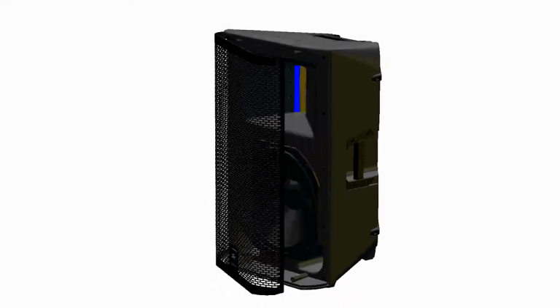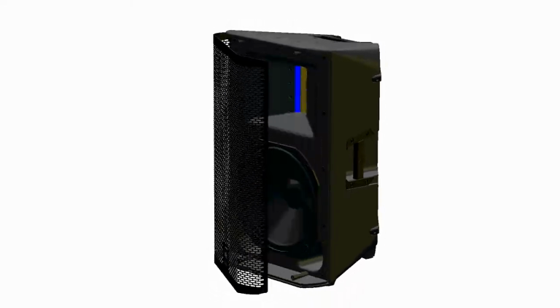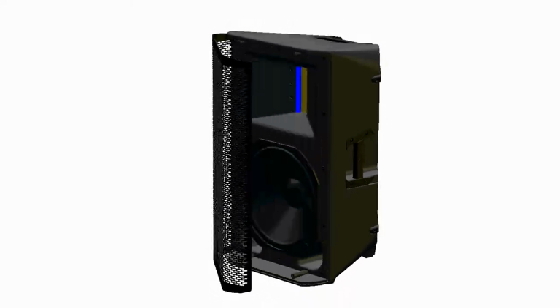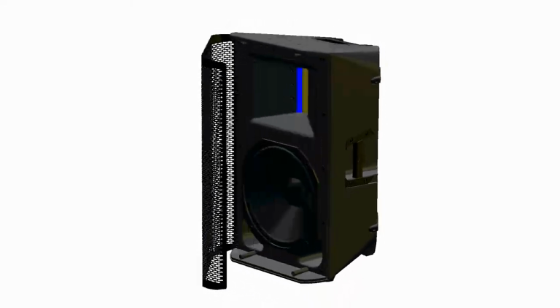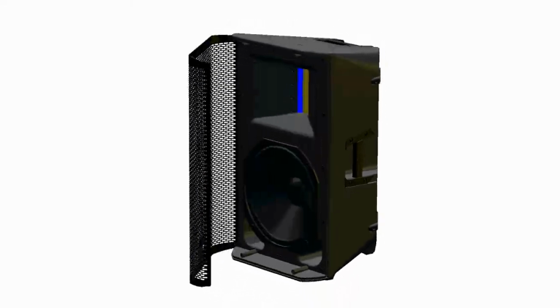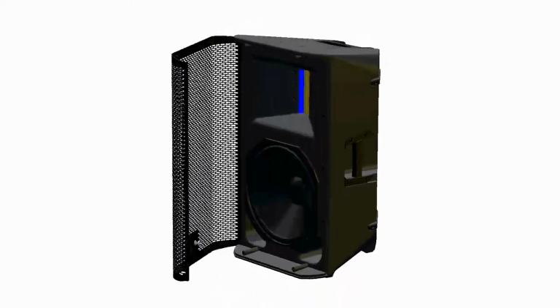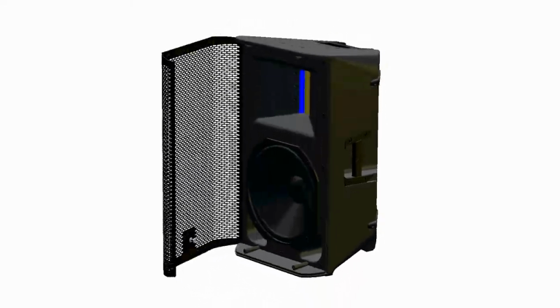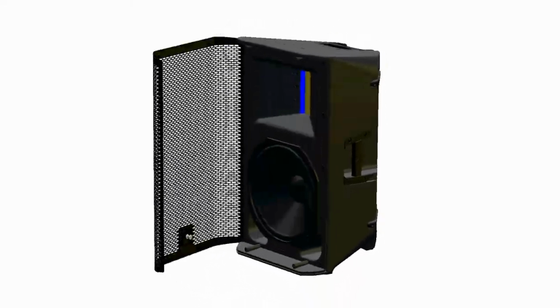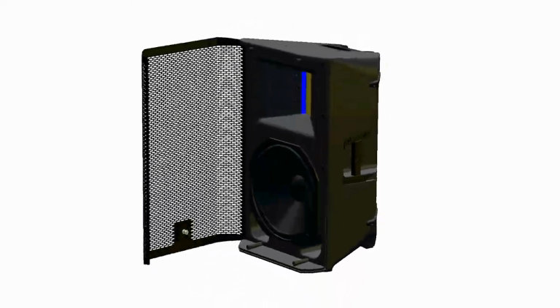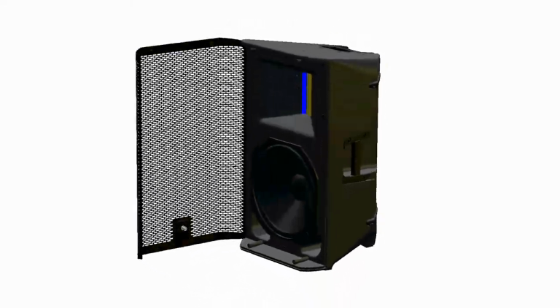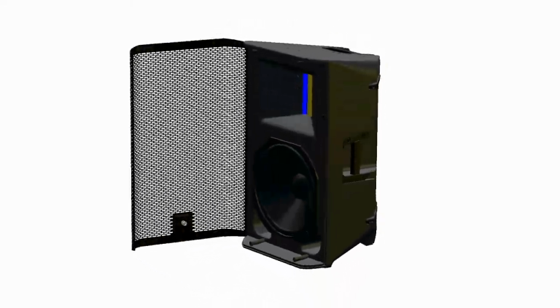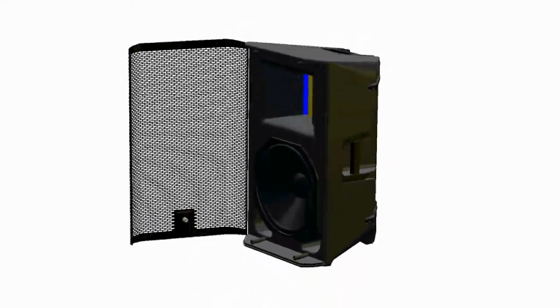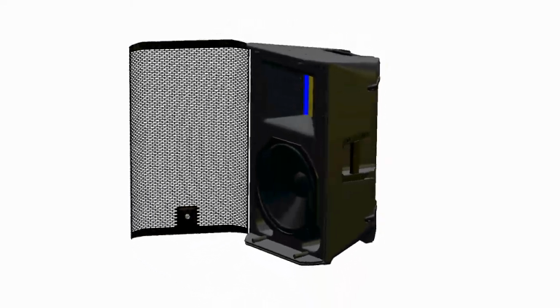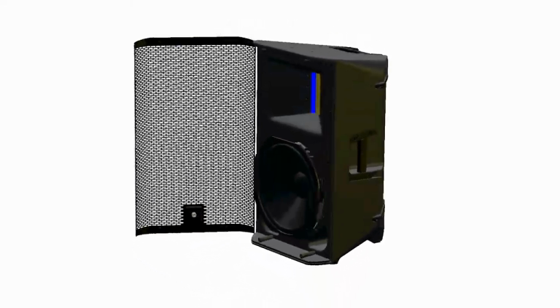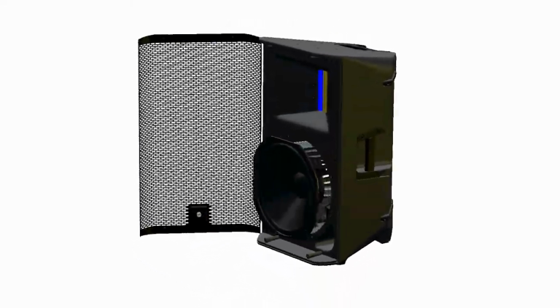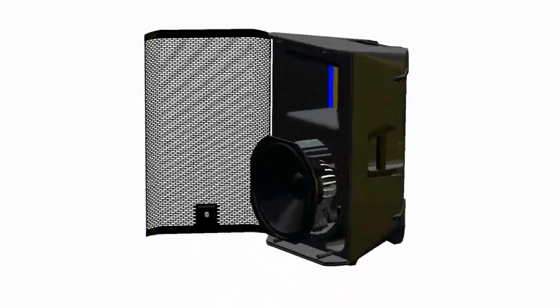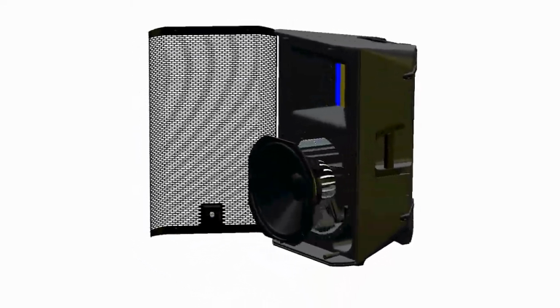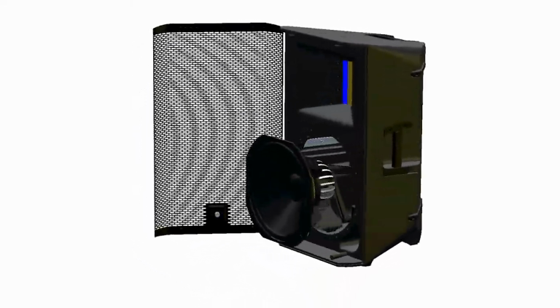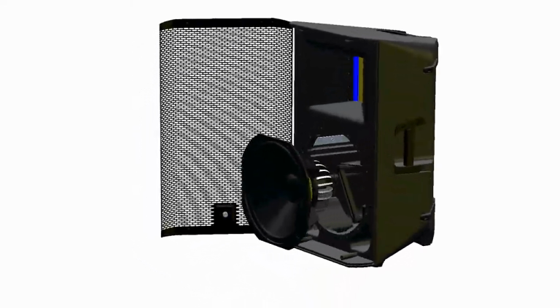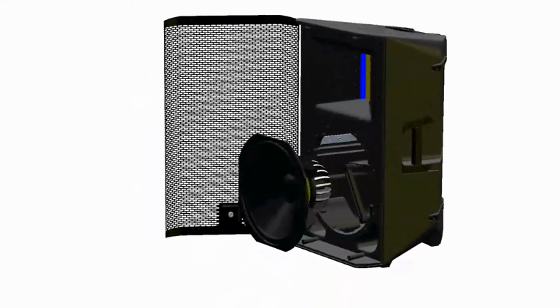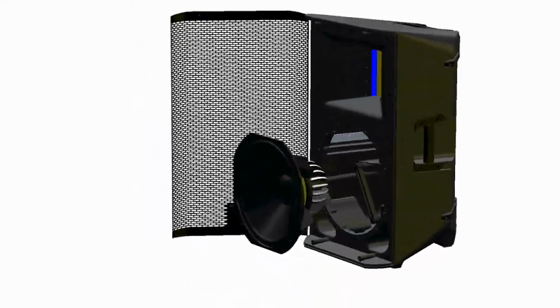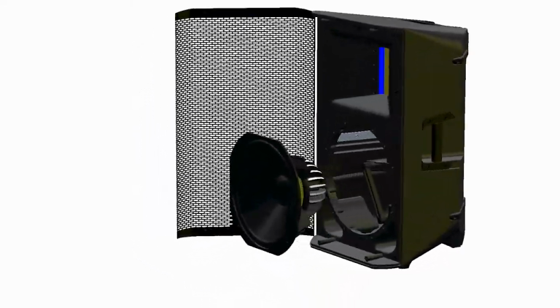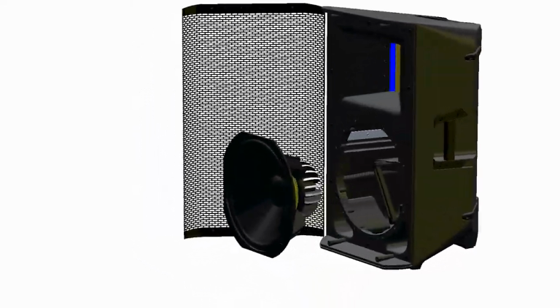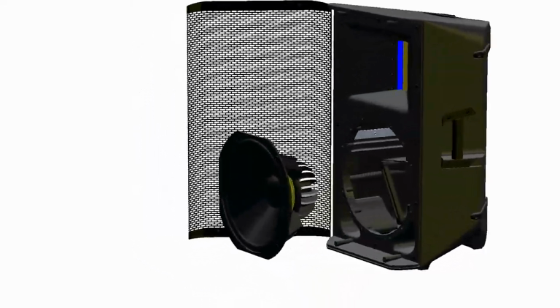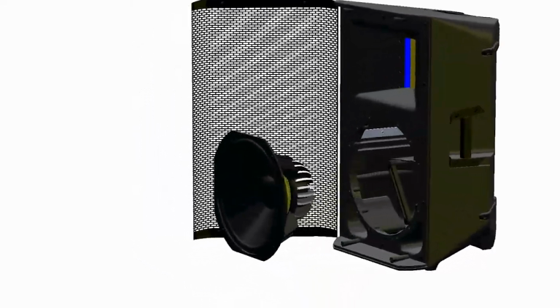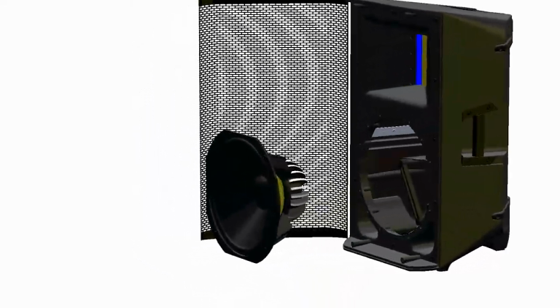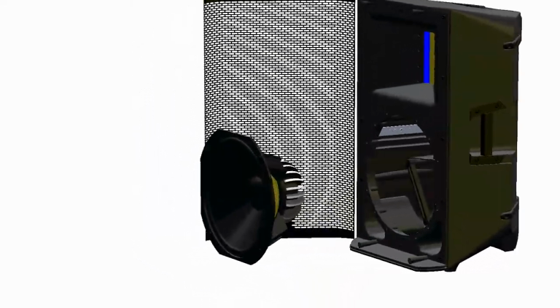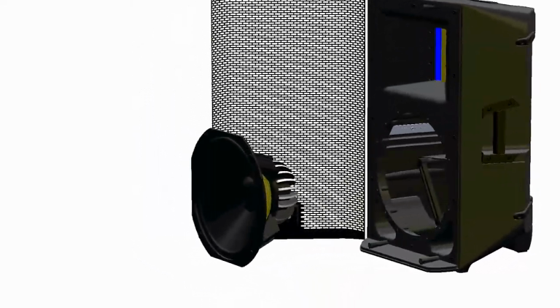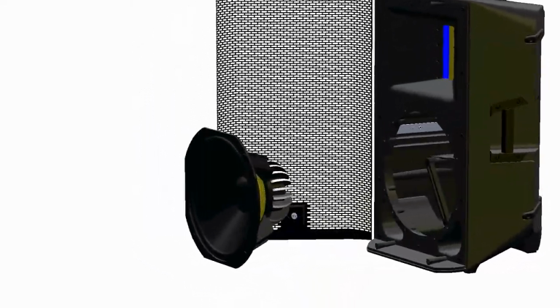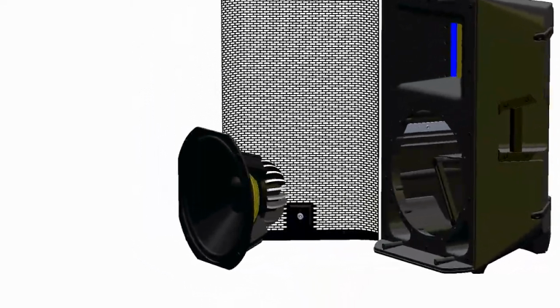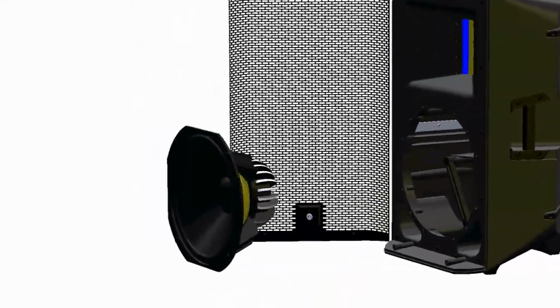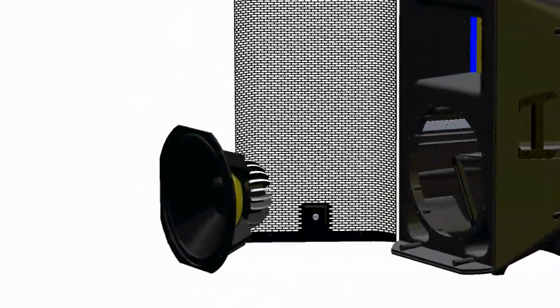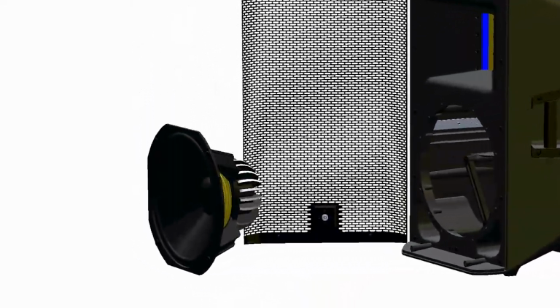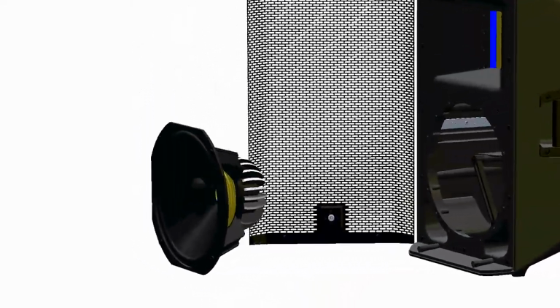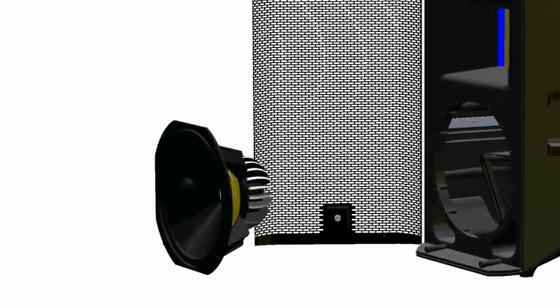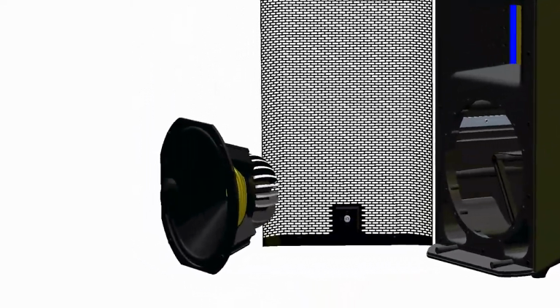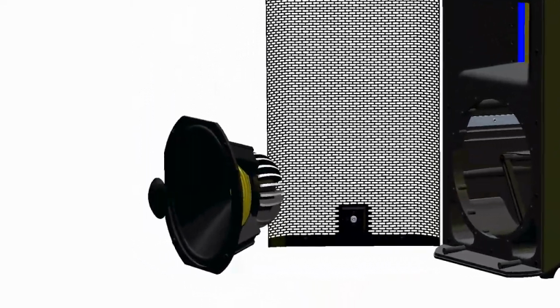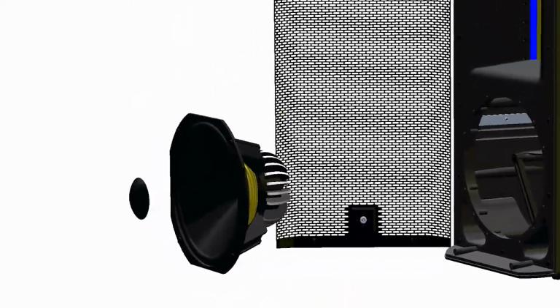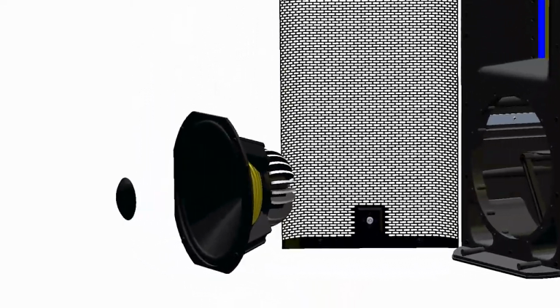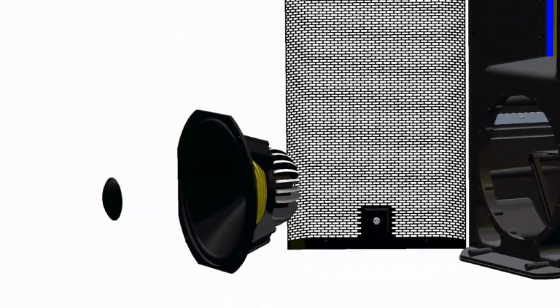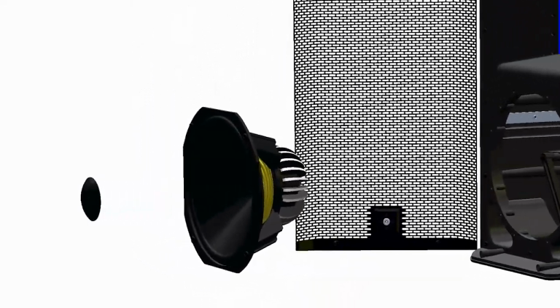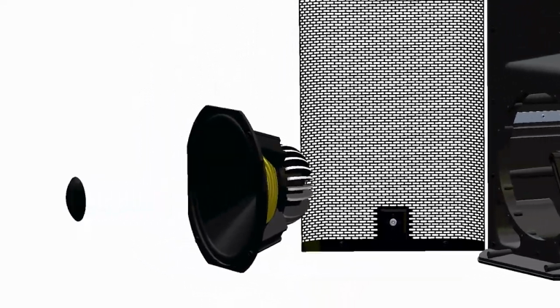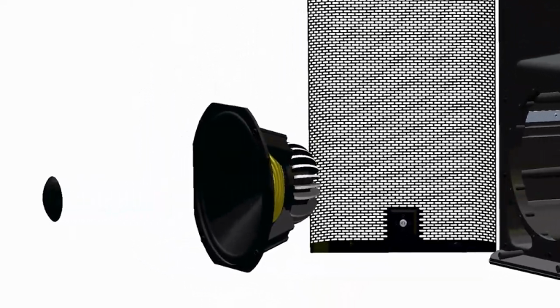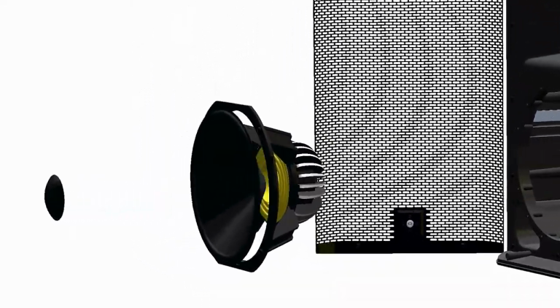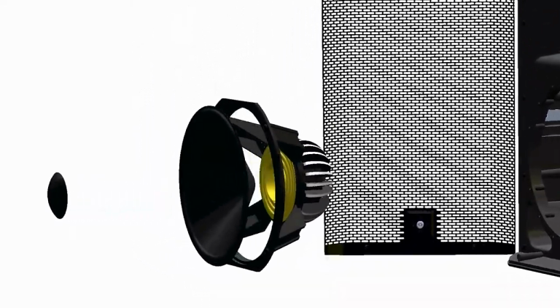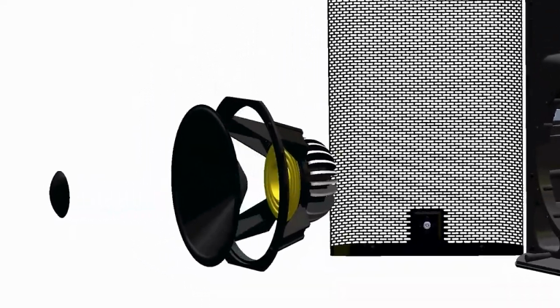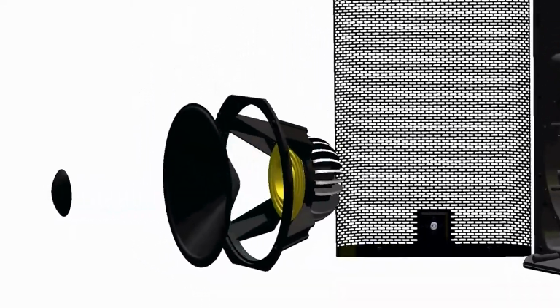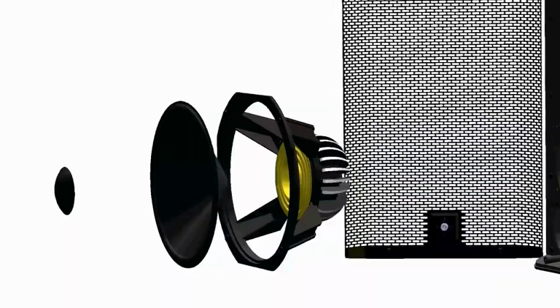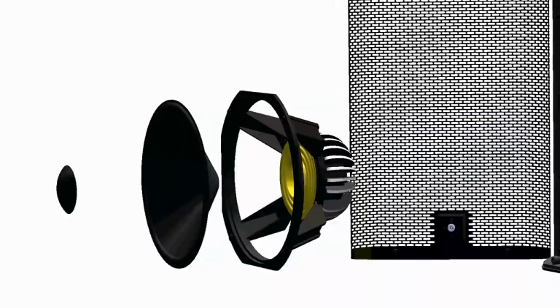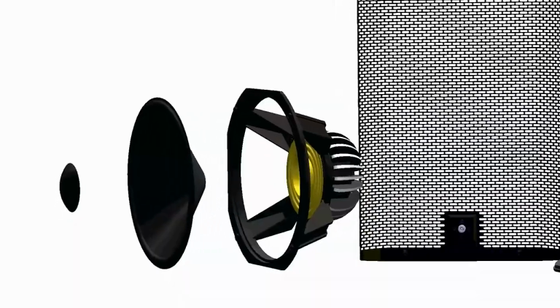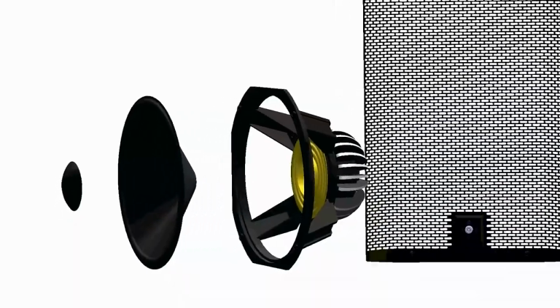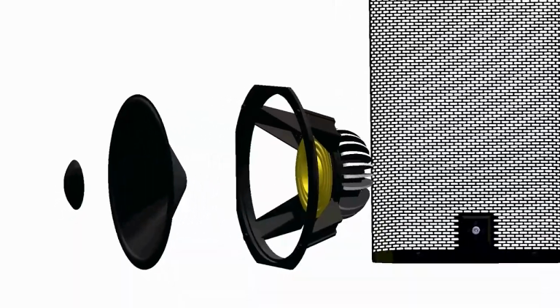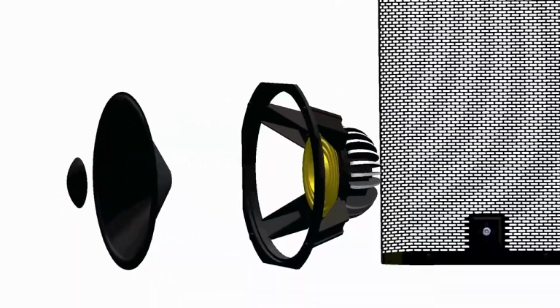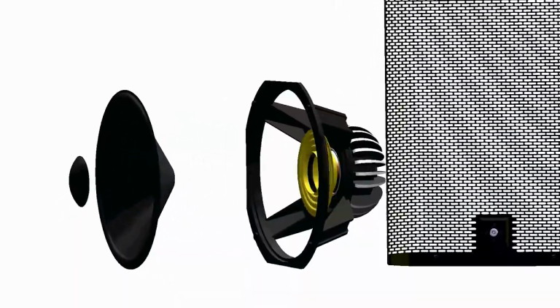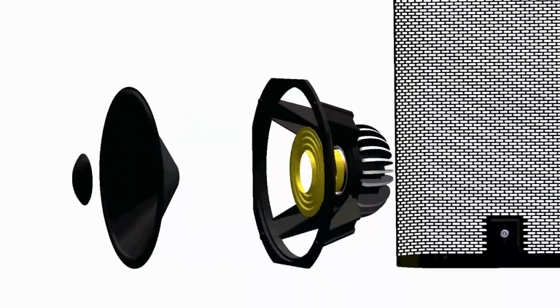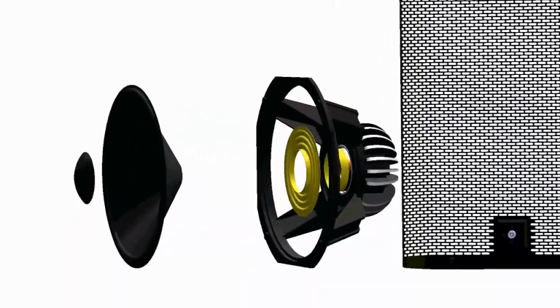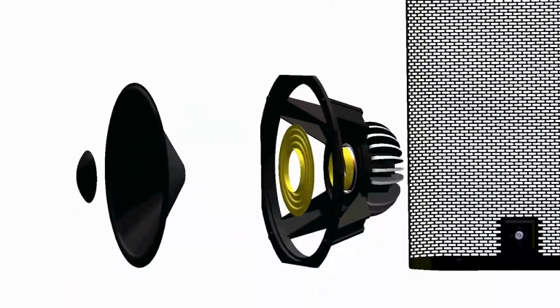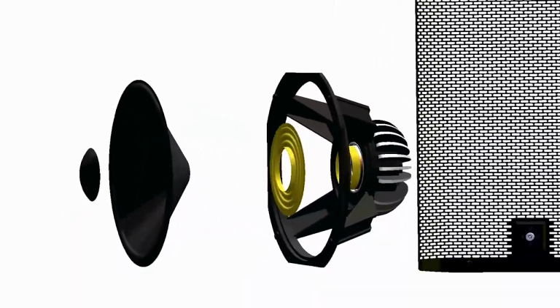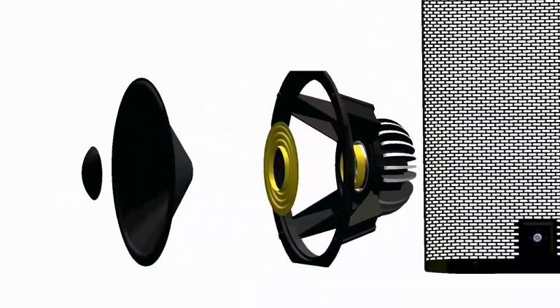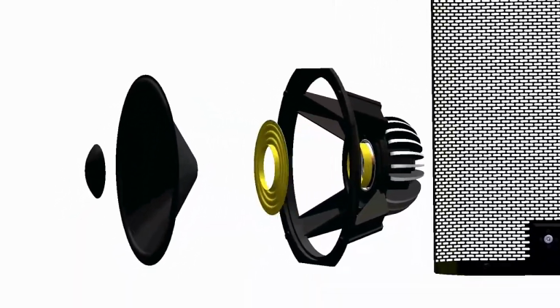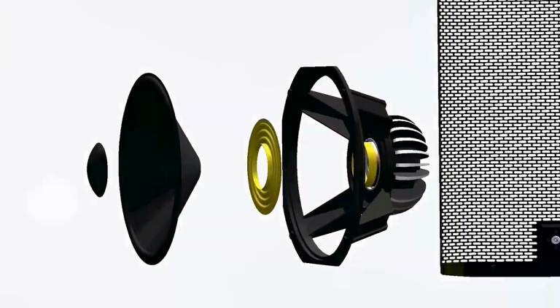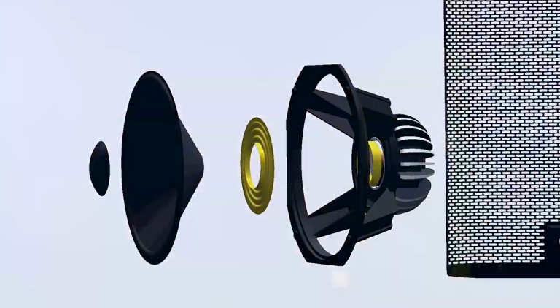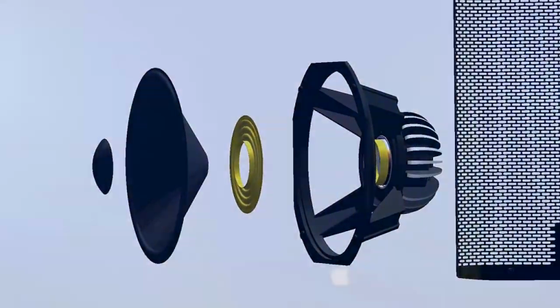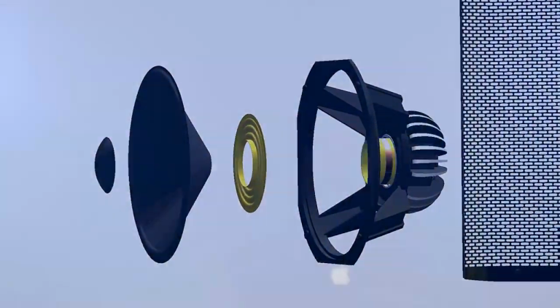The RBM series are equipped with dual voice coil neodymium scorpion speakers.